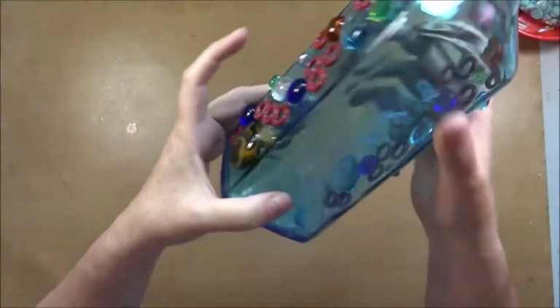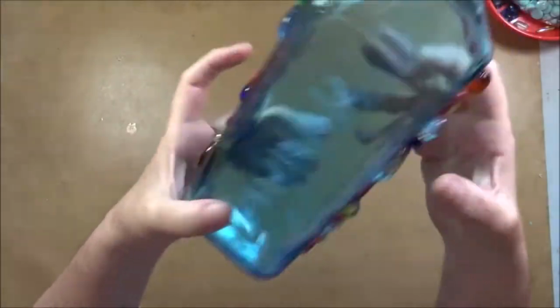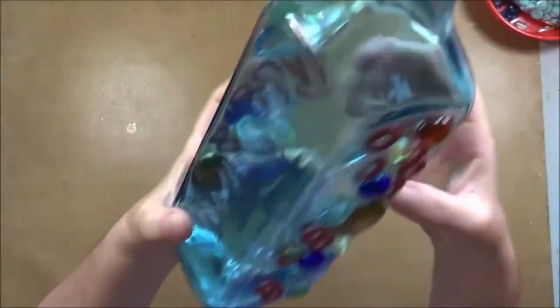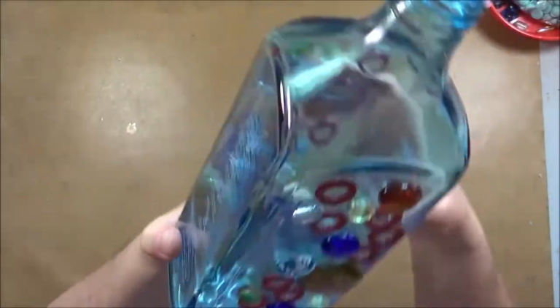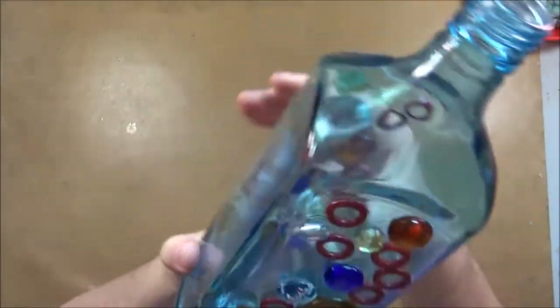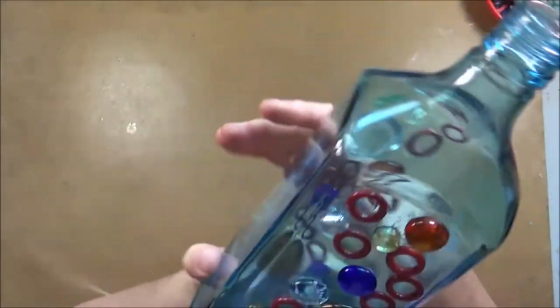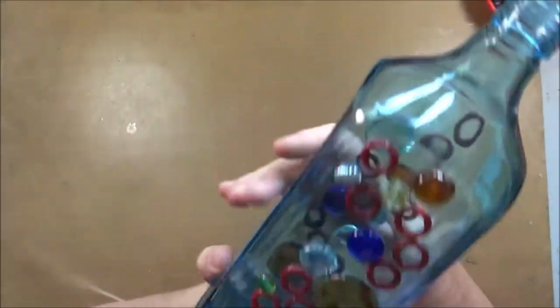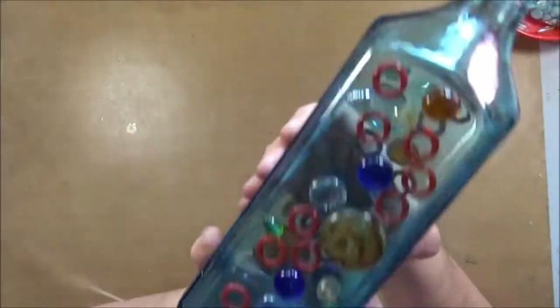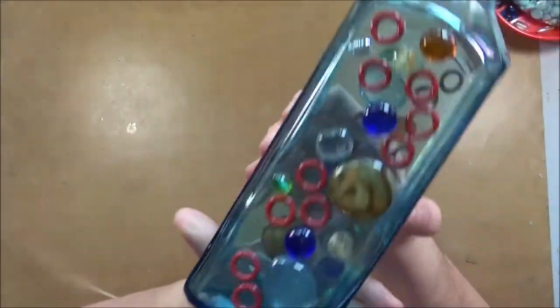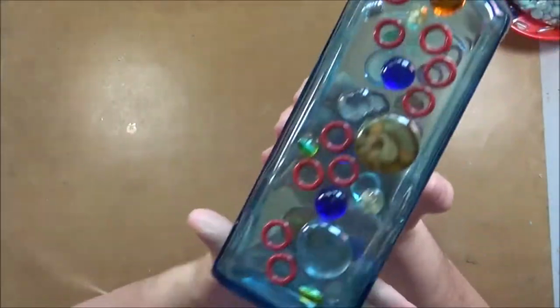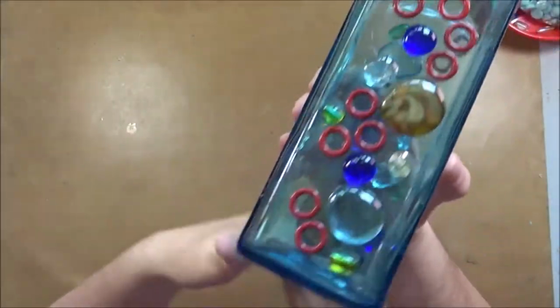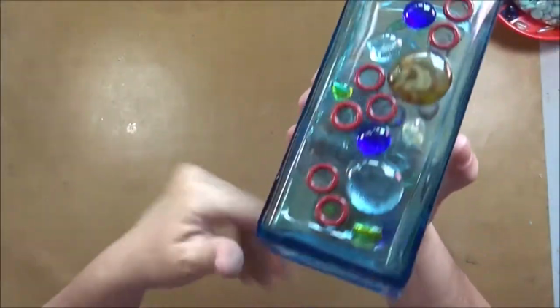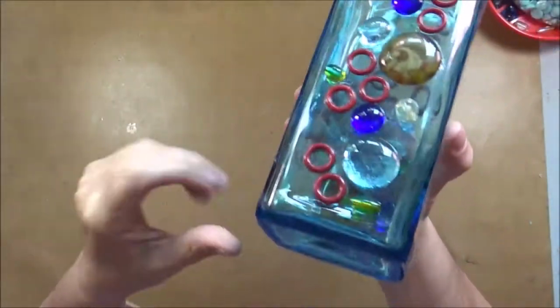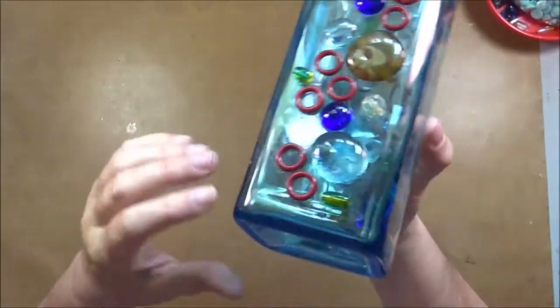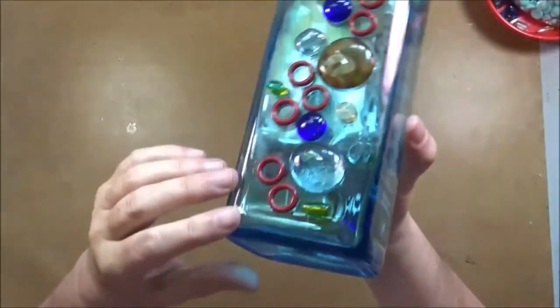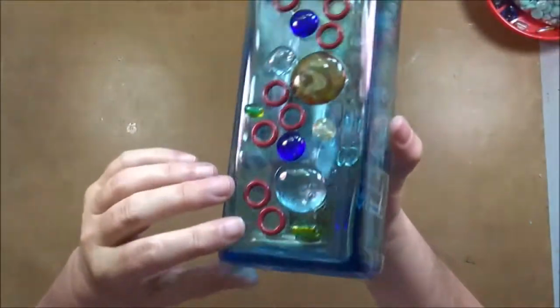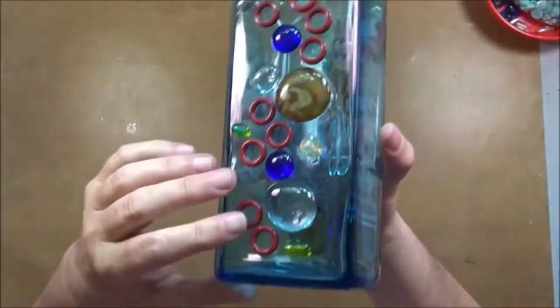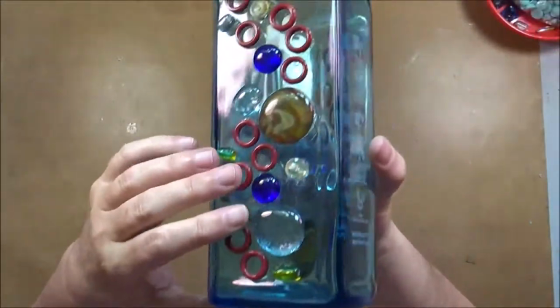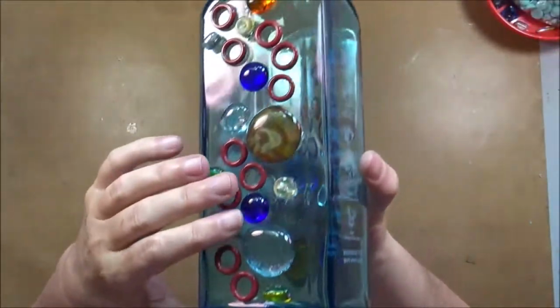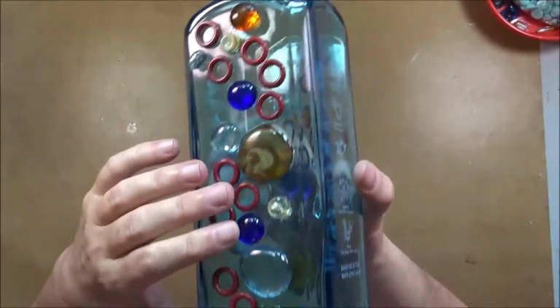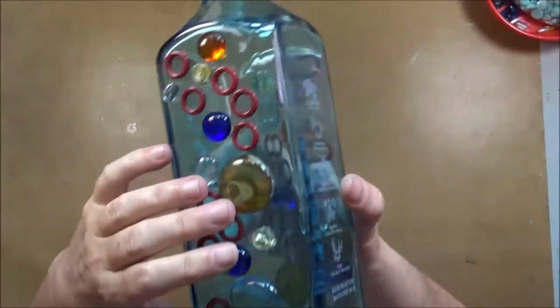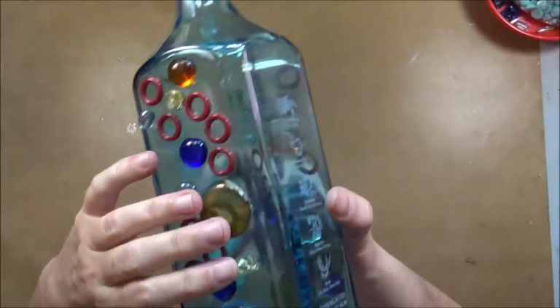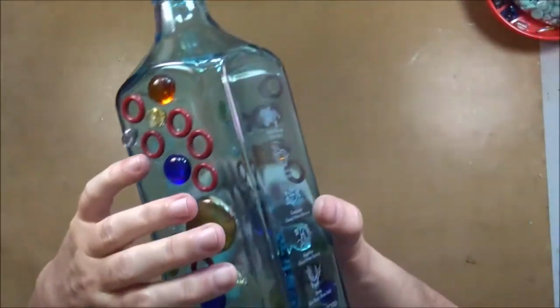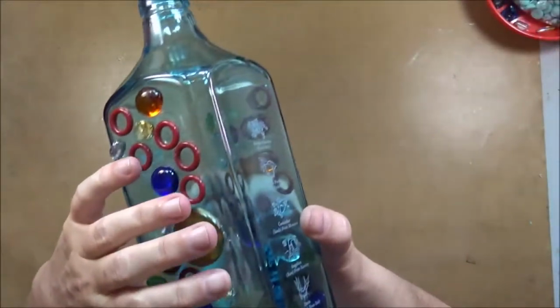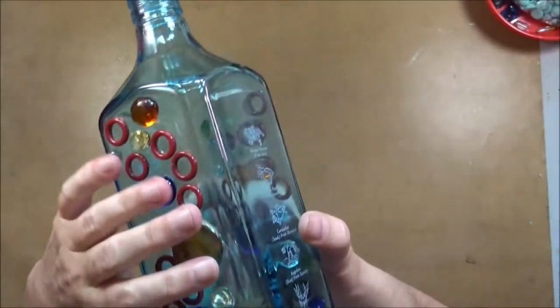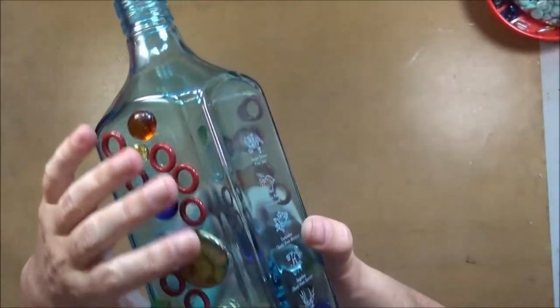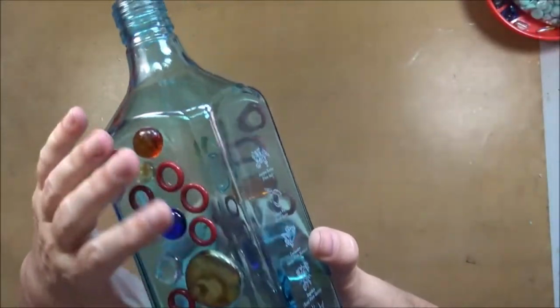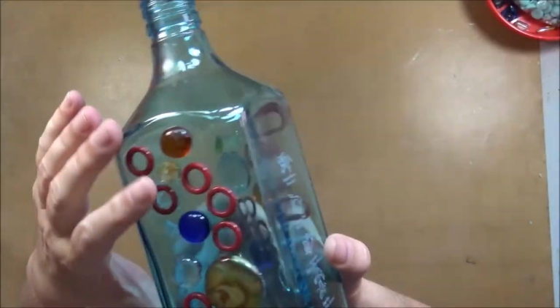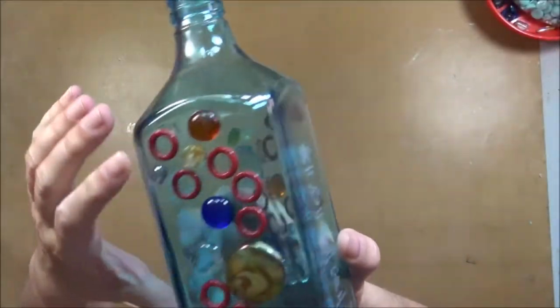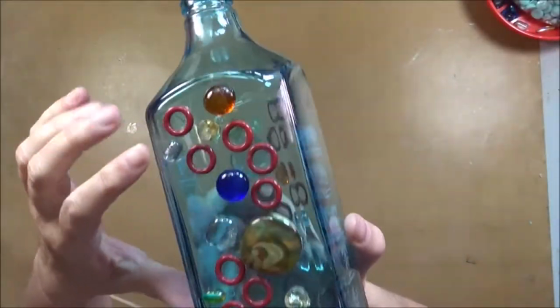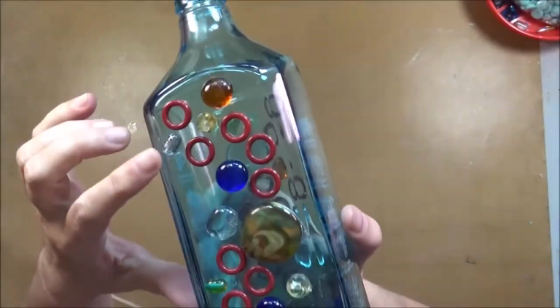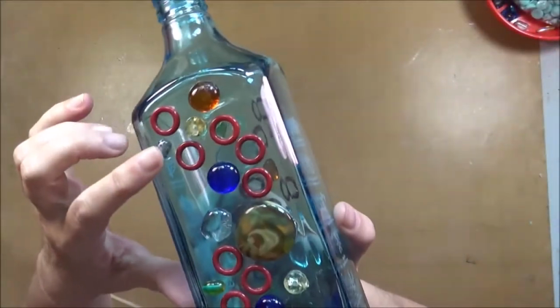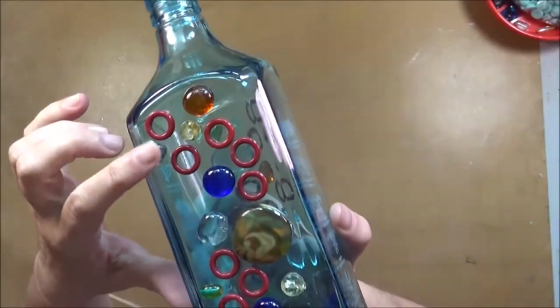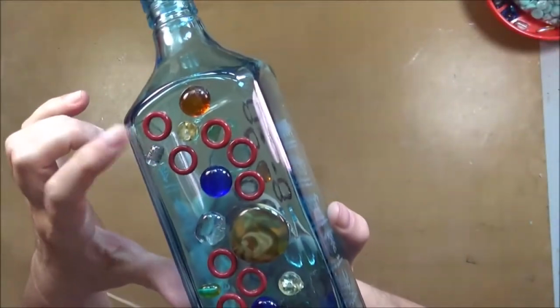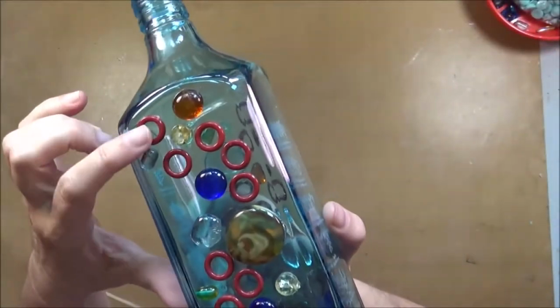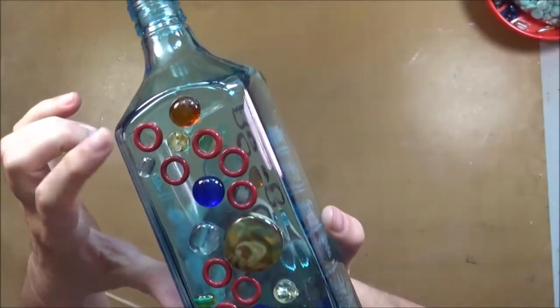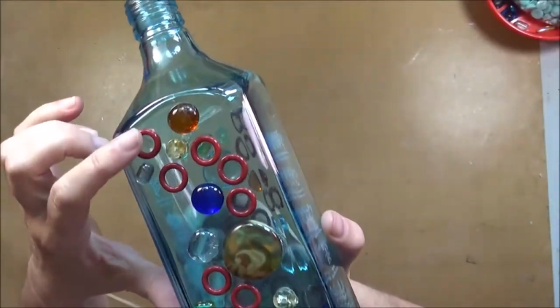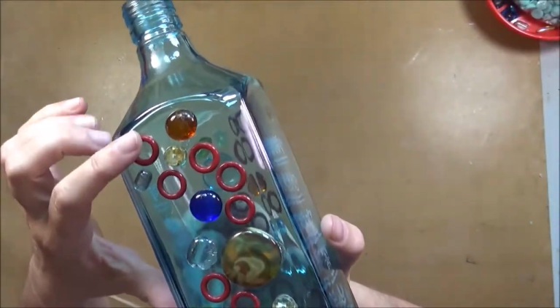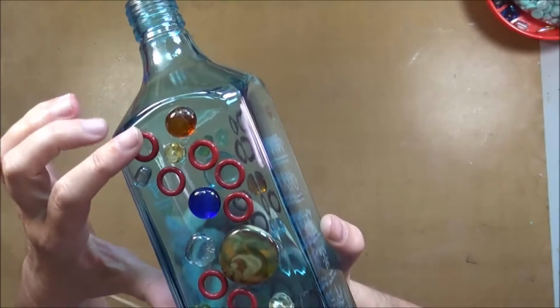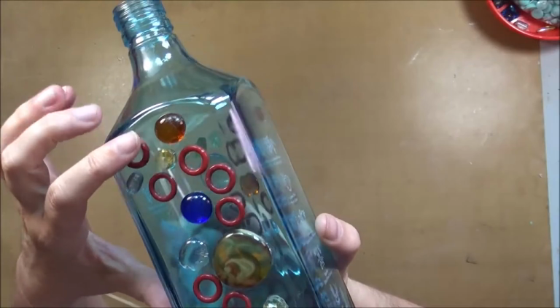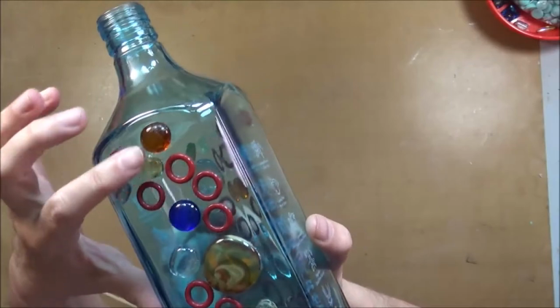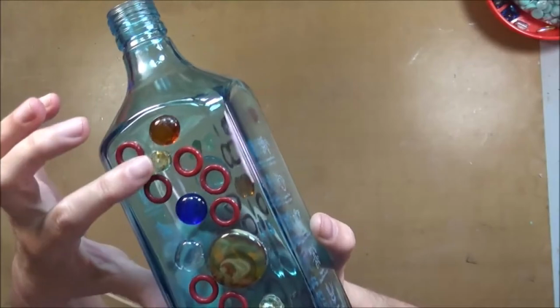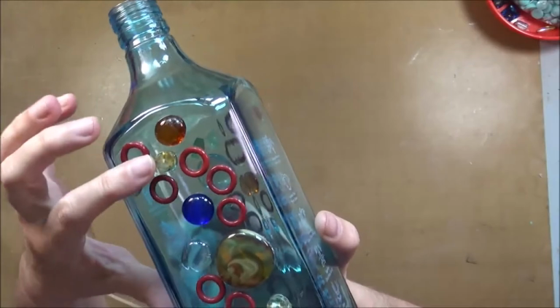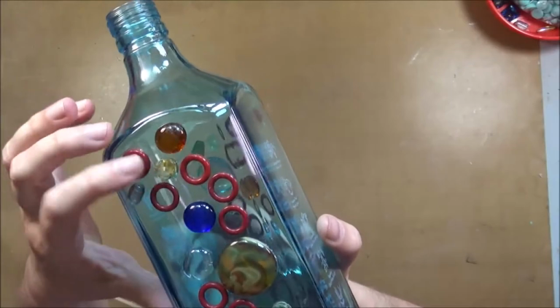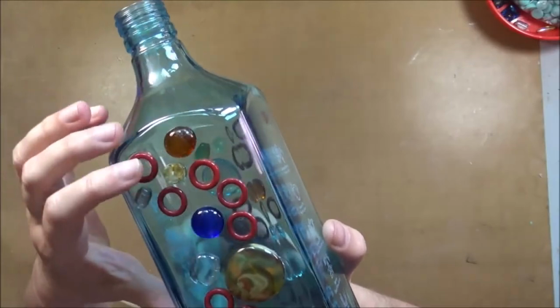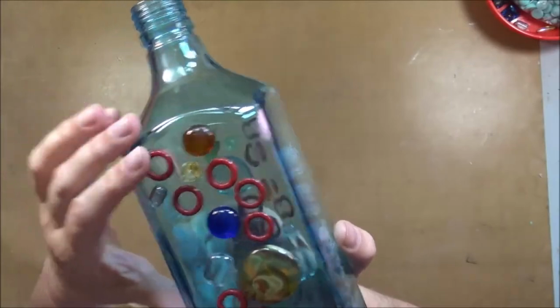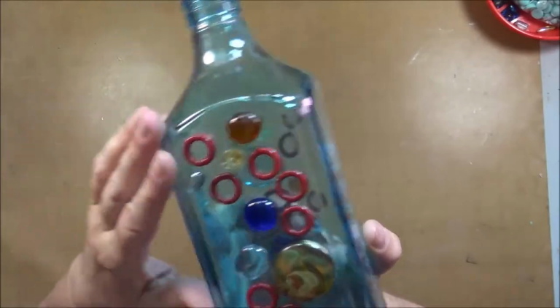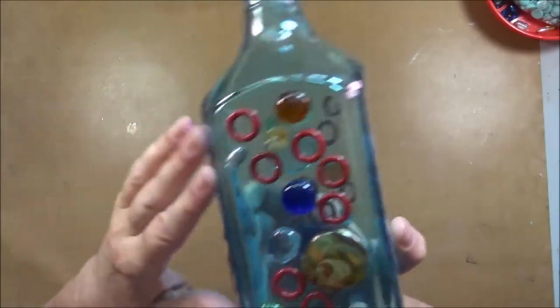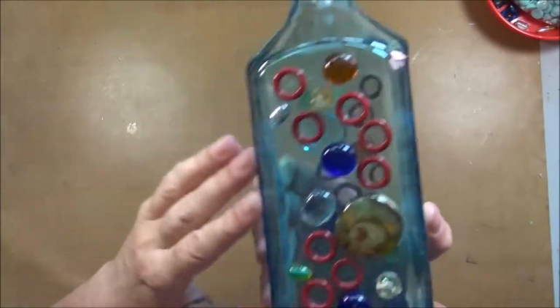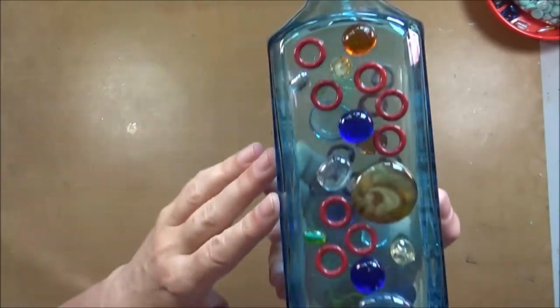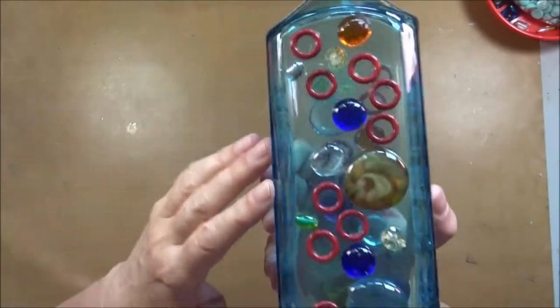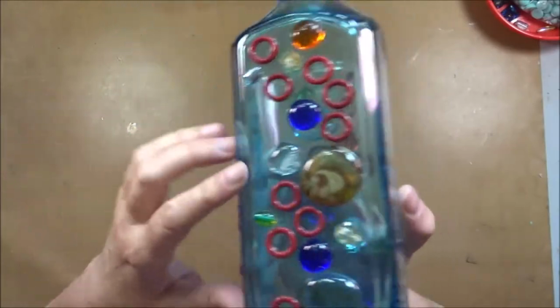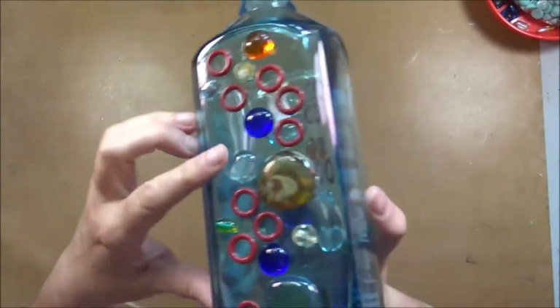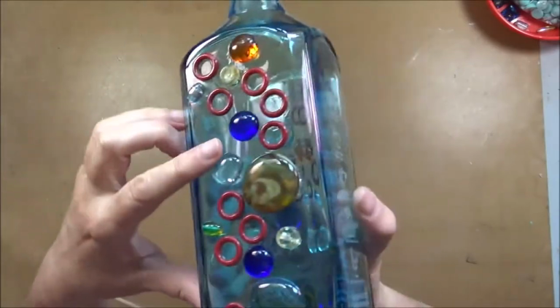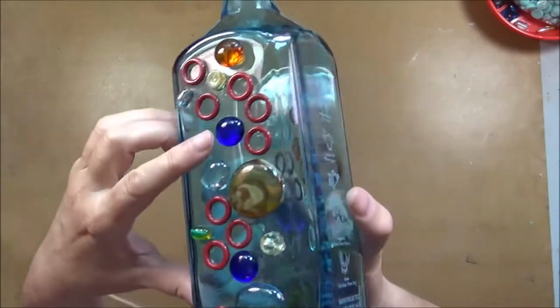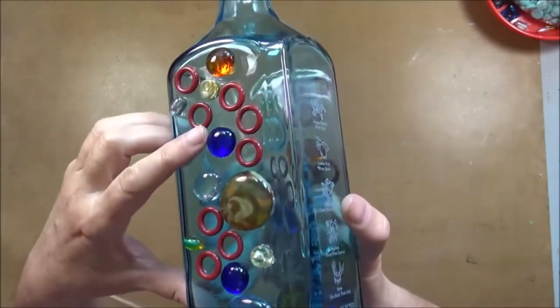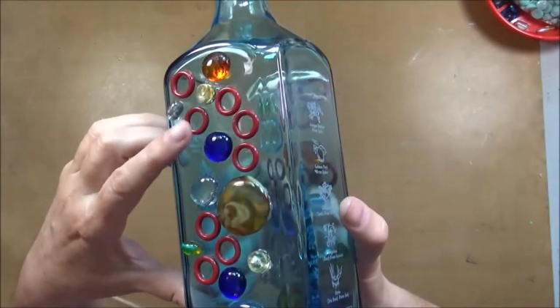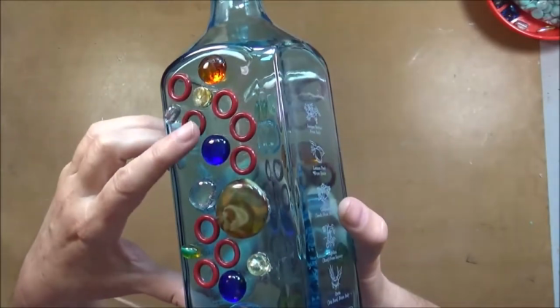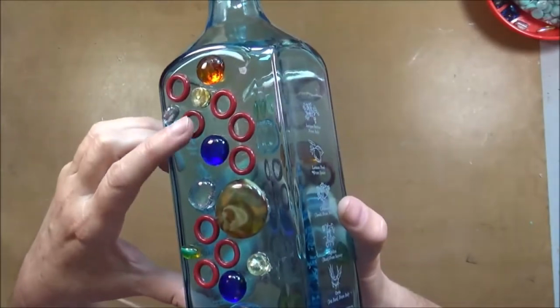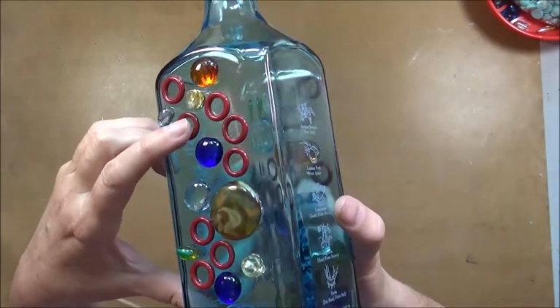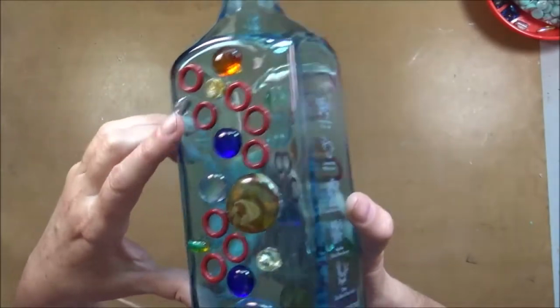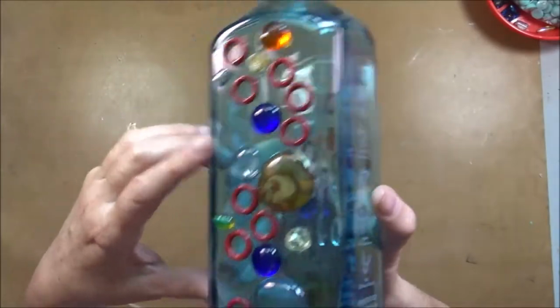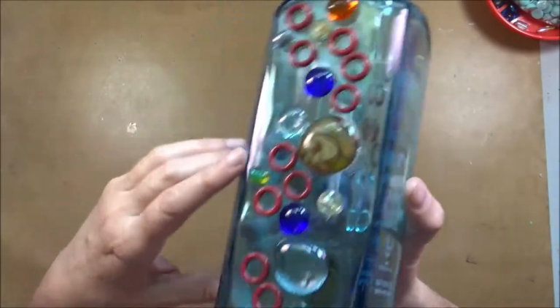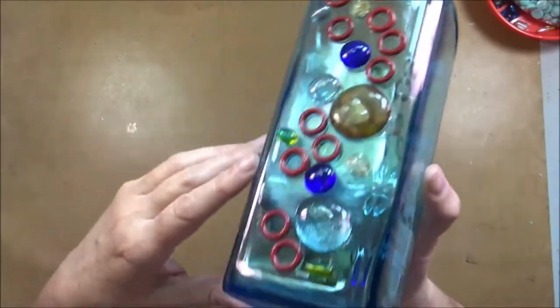Here everything is dry and really stuck well. As you can see, I replaced those plastic circles with some glass cabochons and I like the look a lot better.